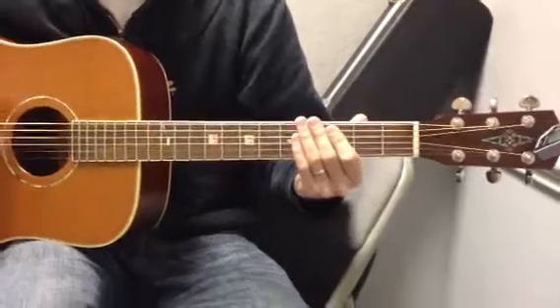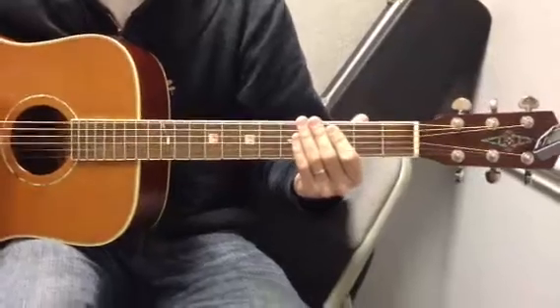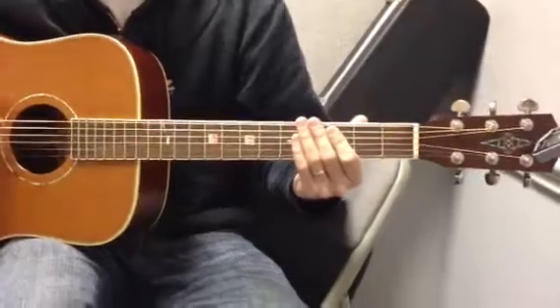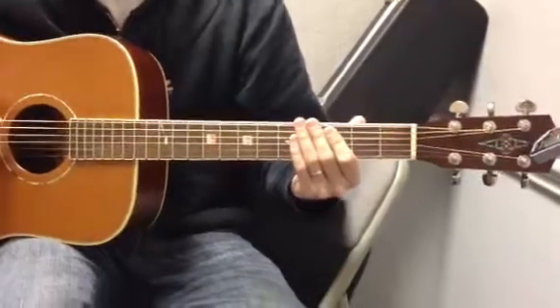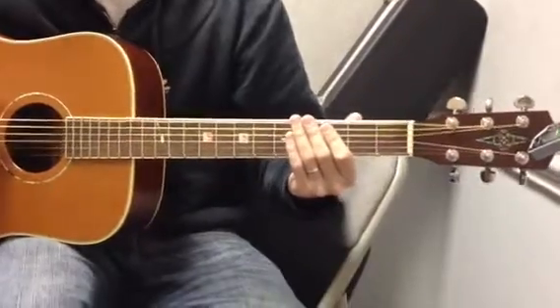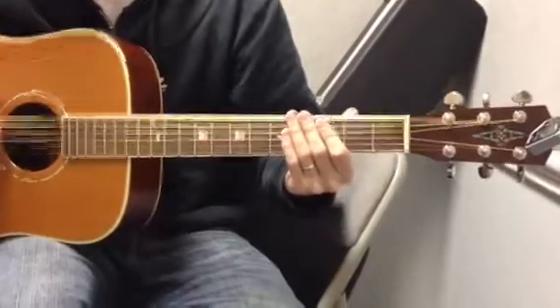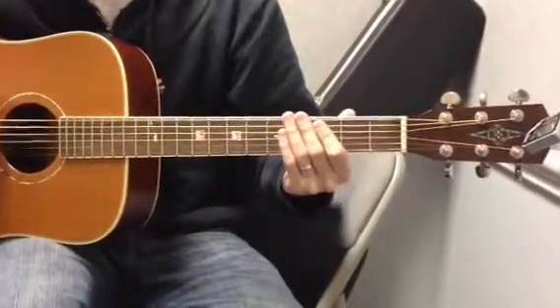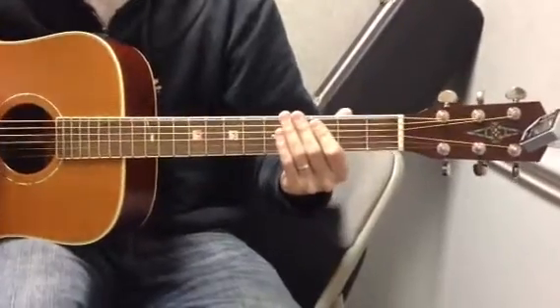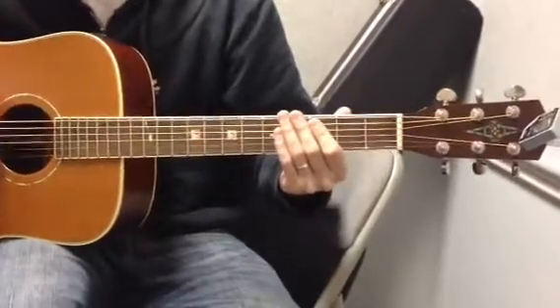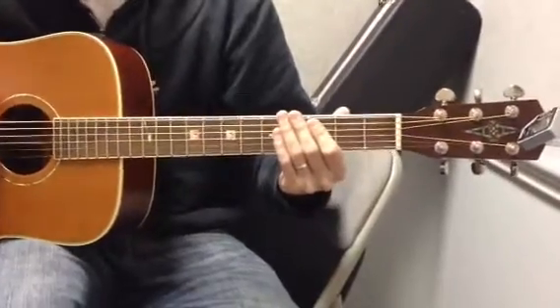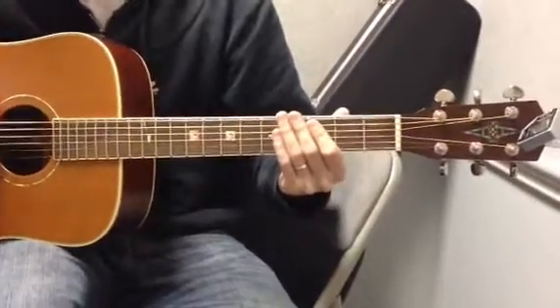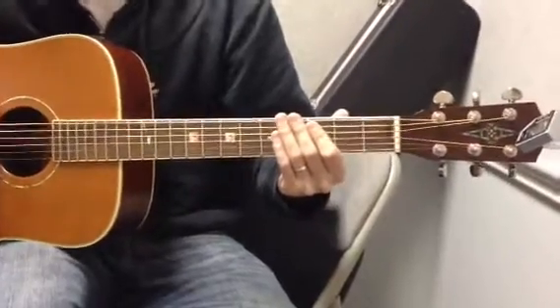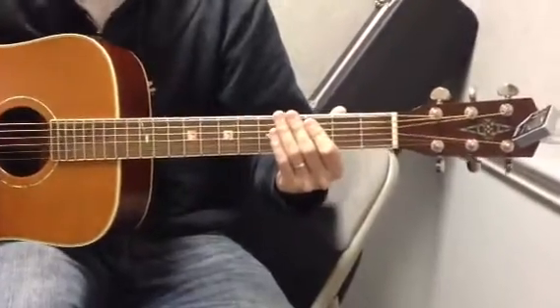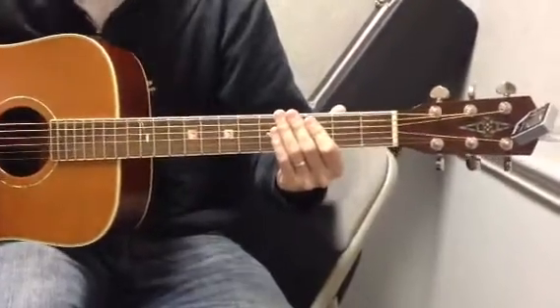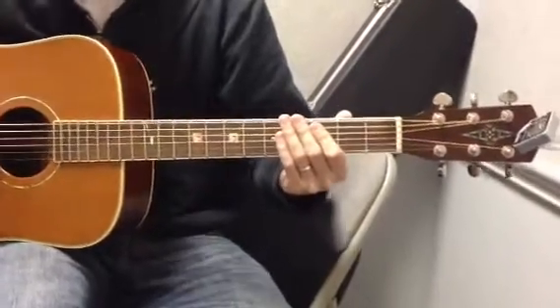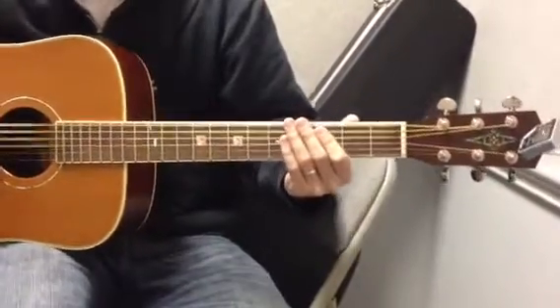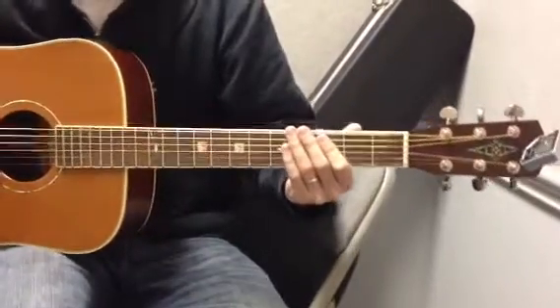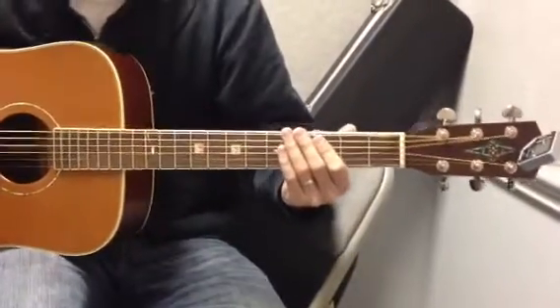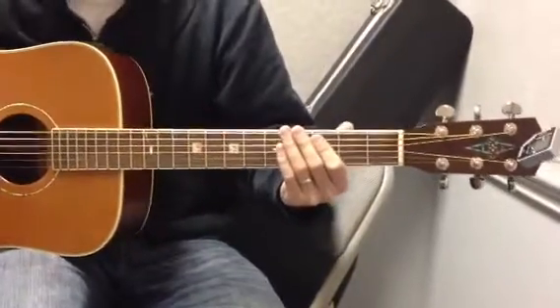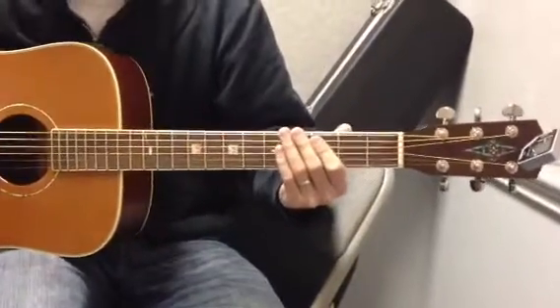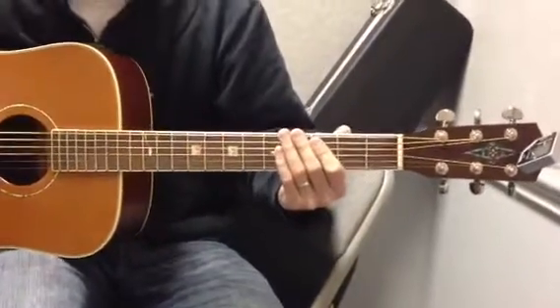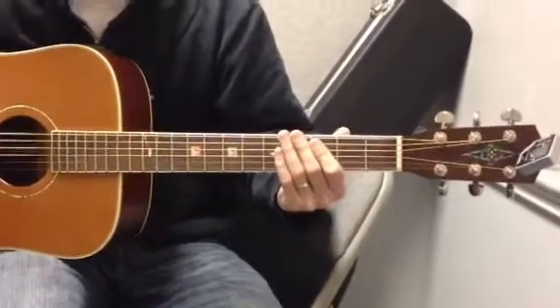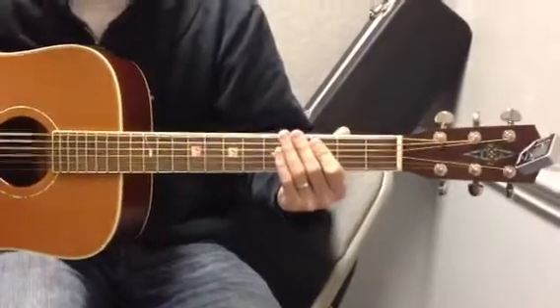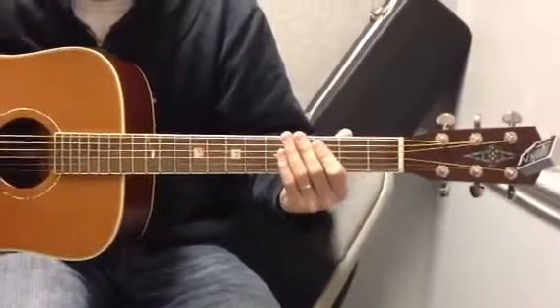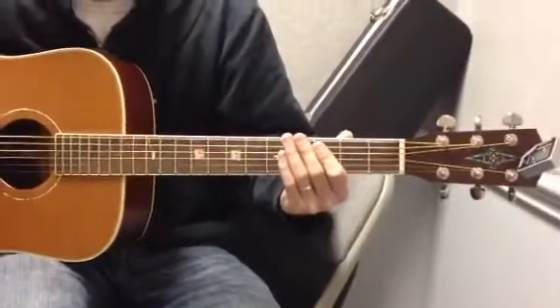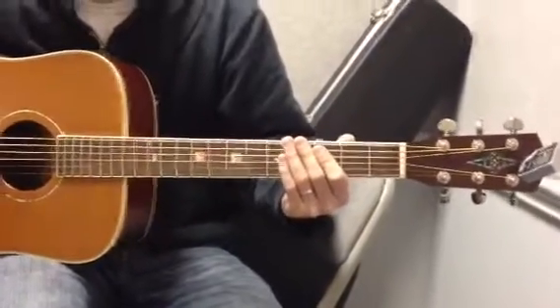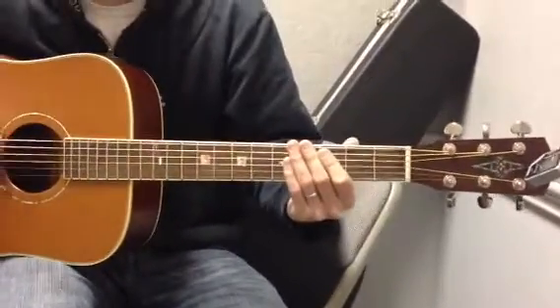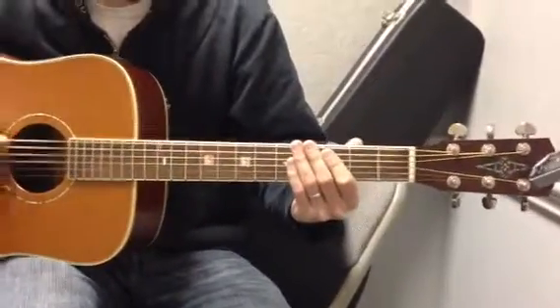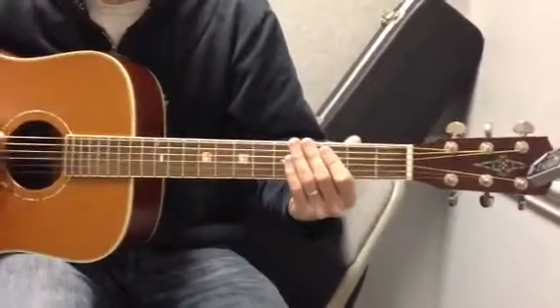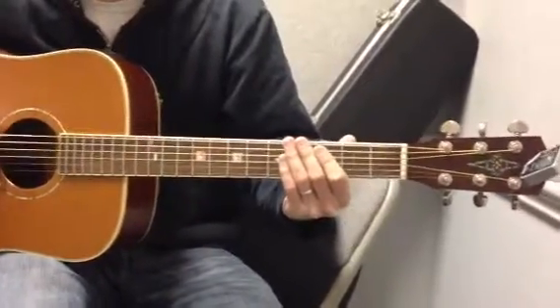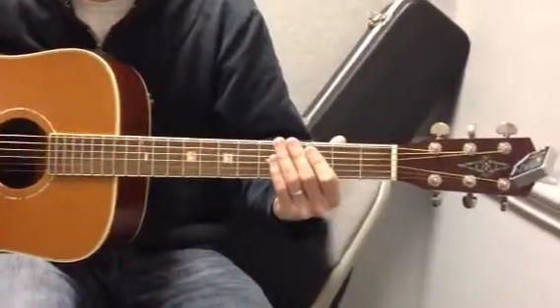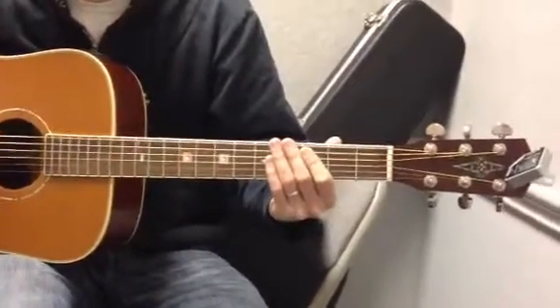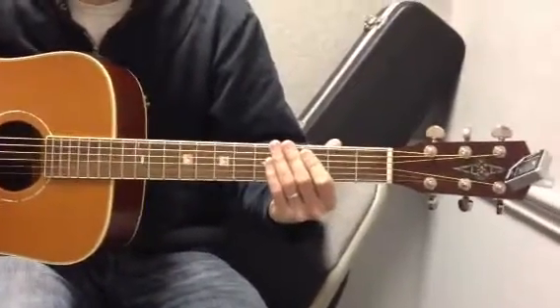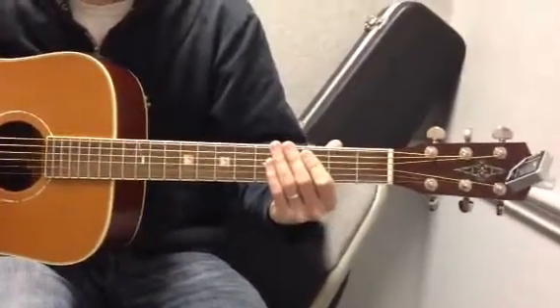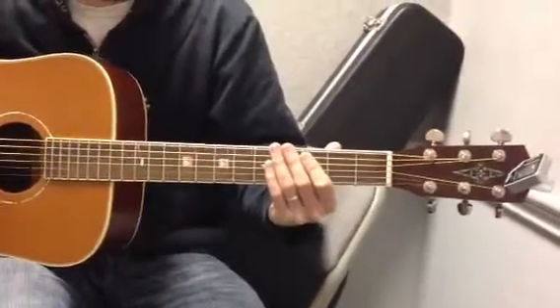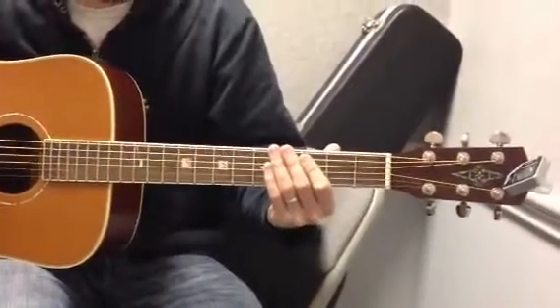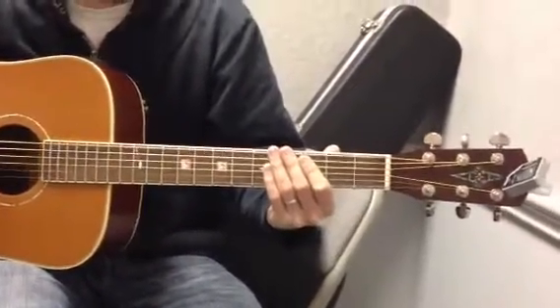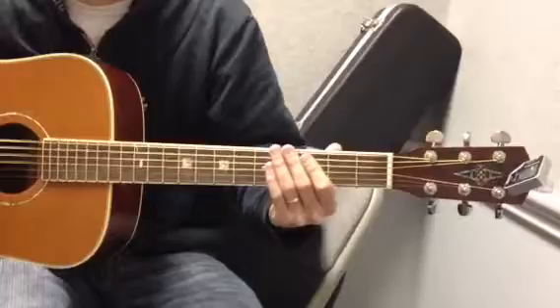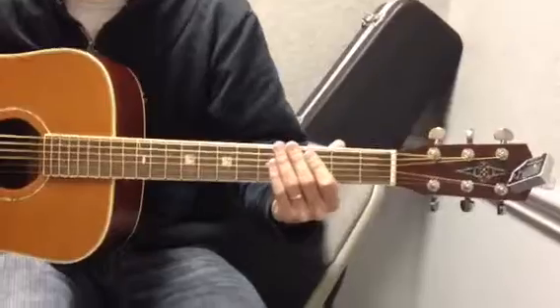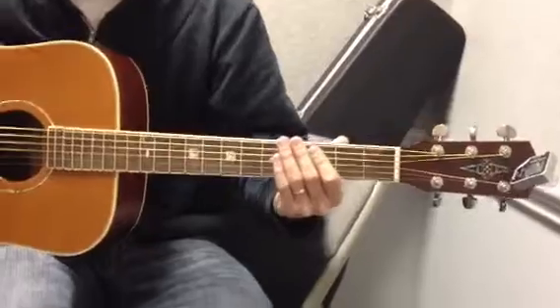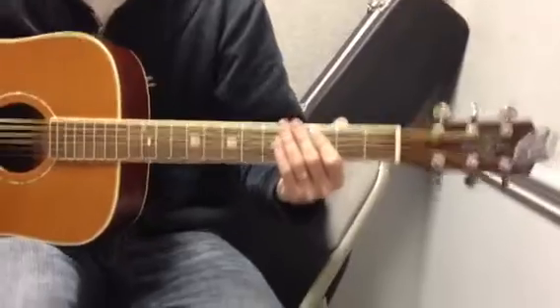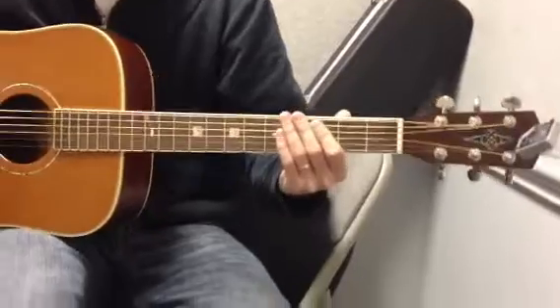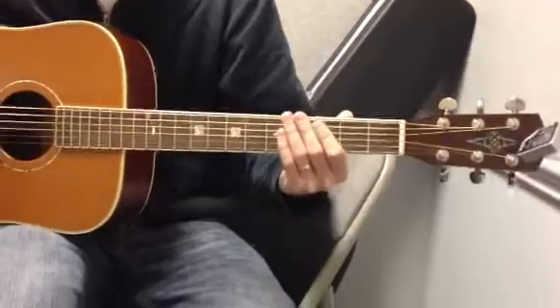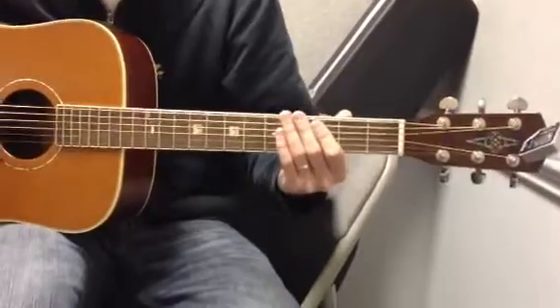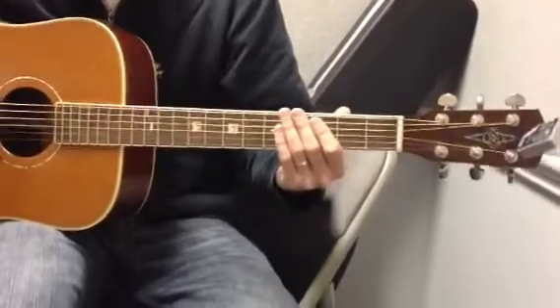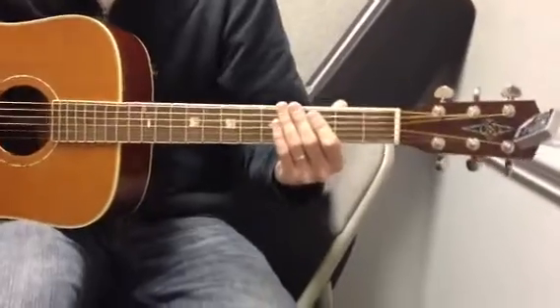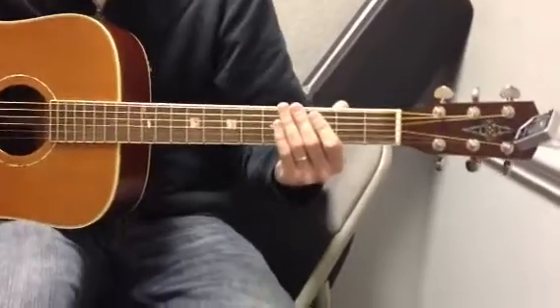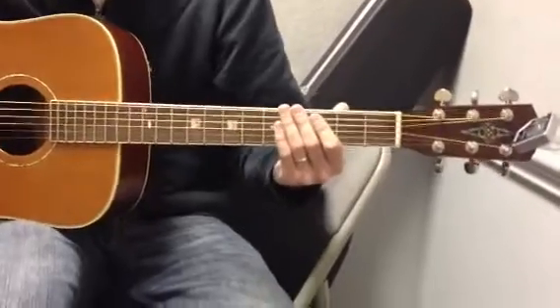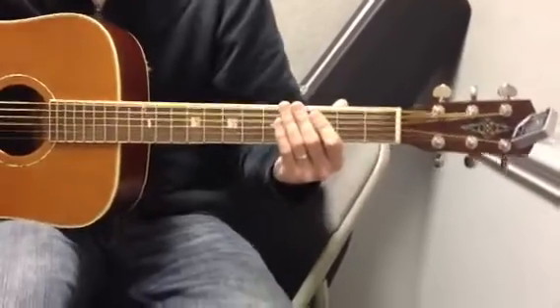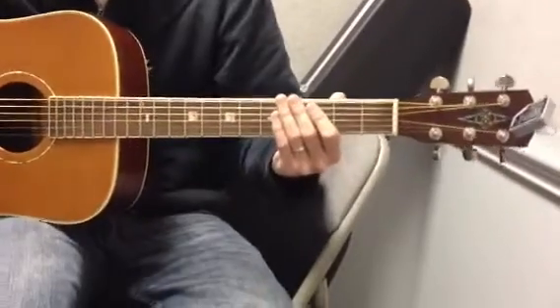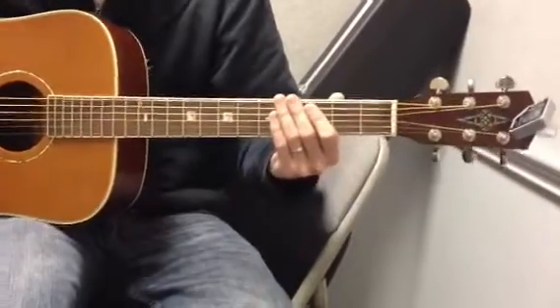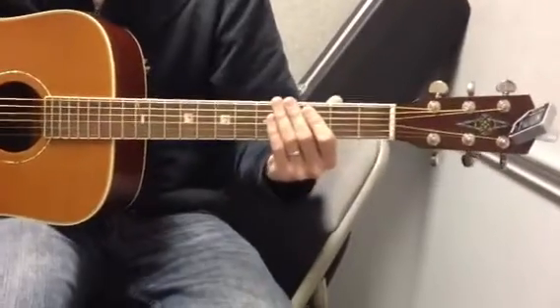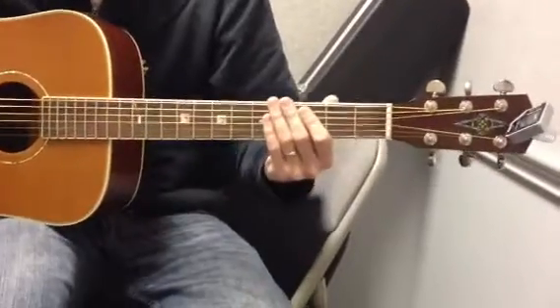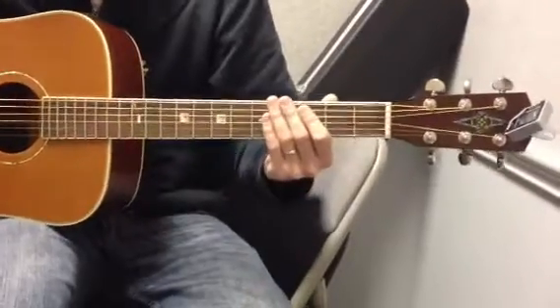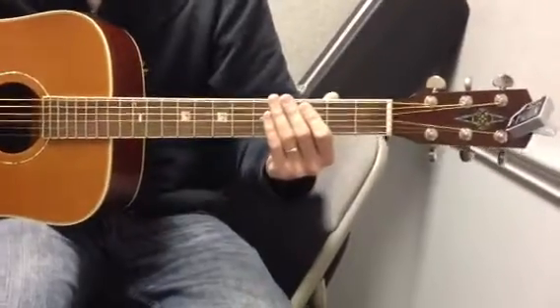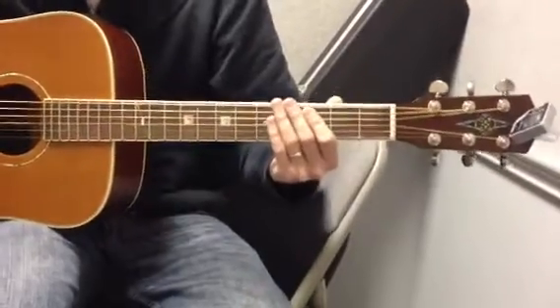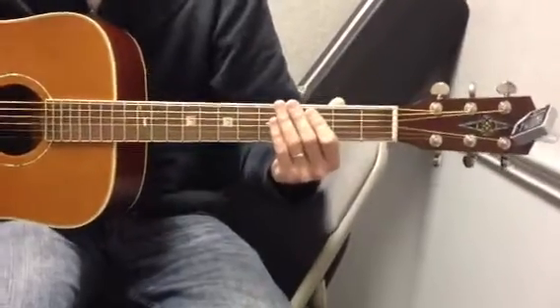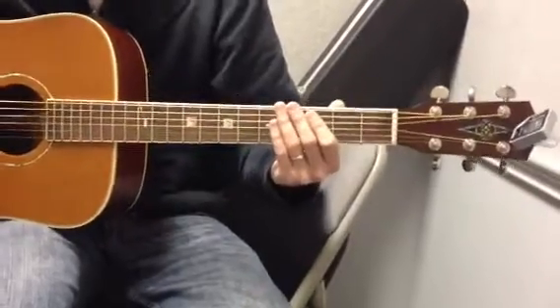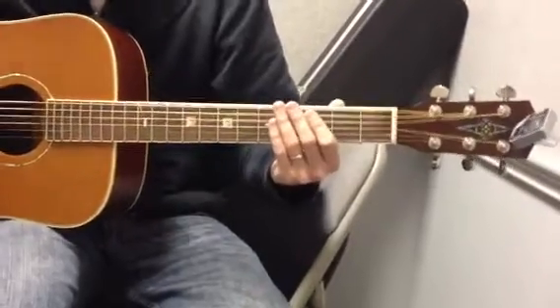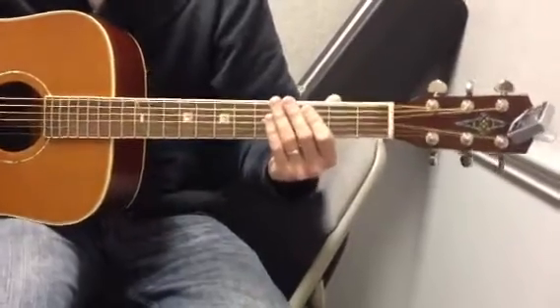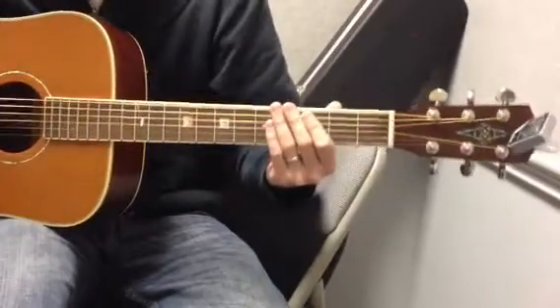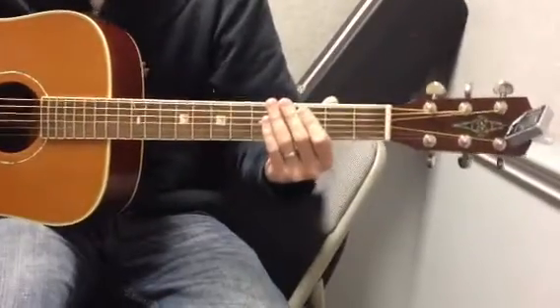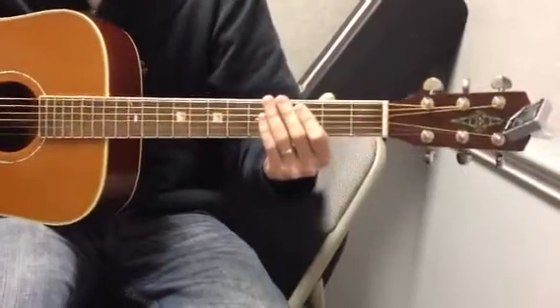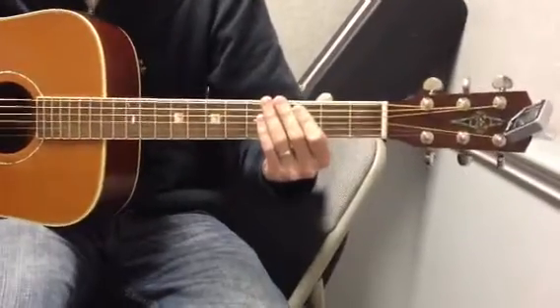So, Locked Out of Heaven by Bruno Mars. Let's do the pre-chorus and the chorus first, because those are really, really easy.